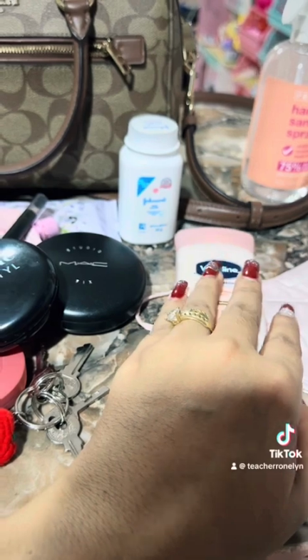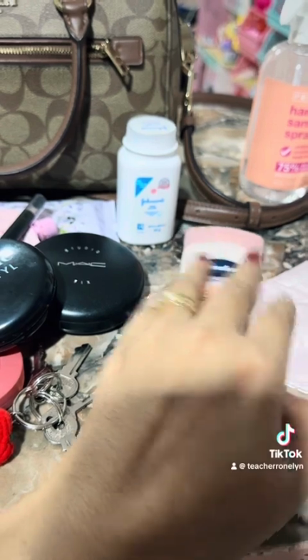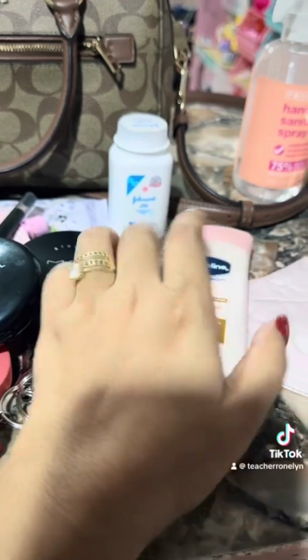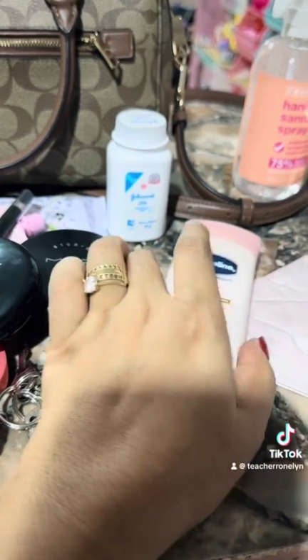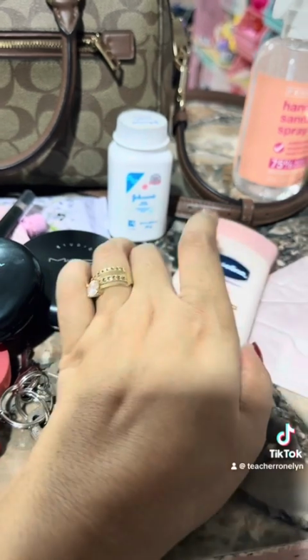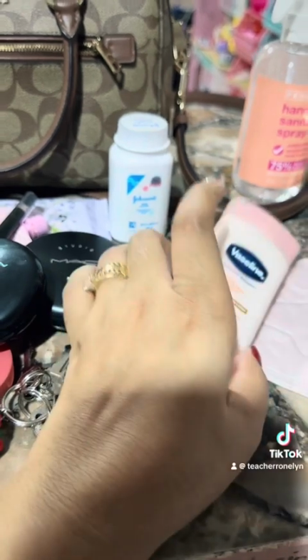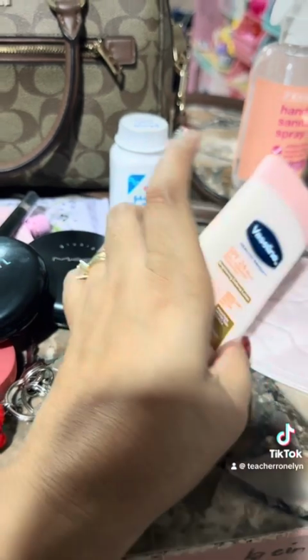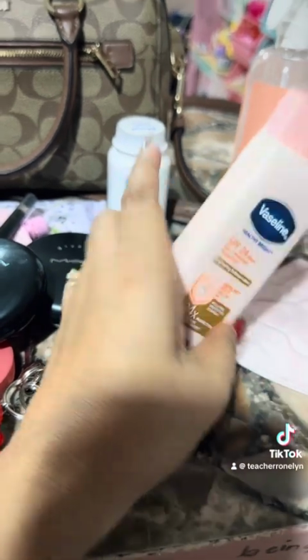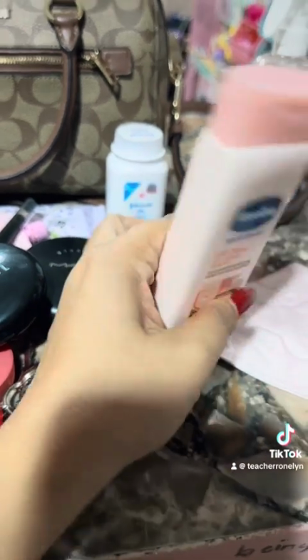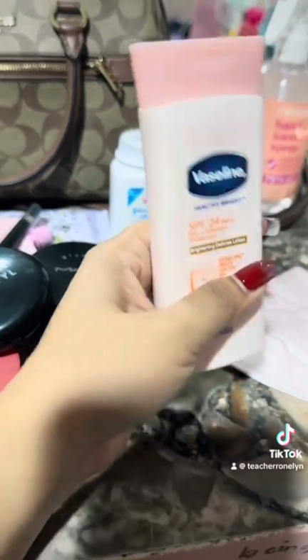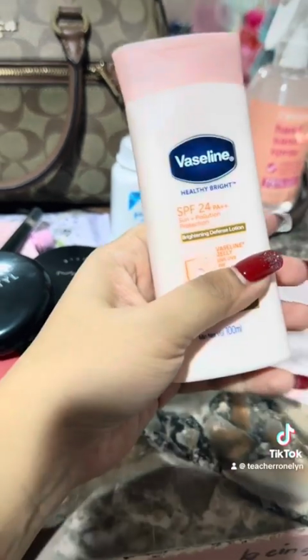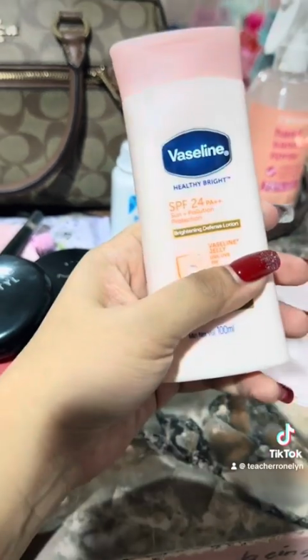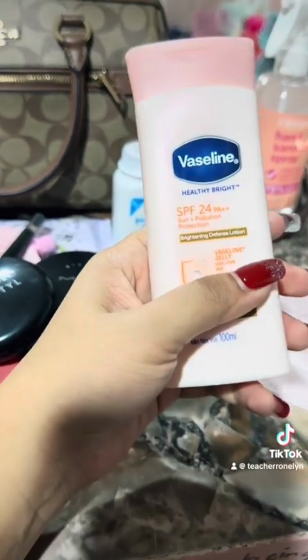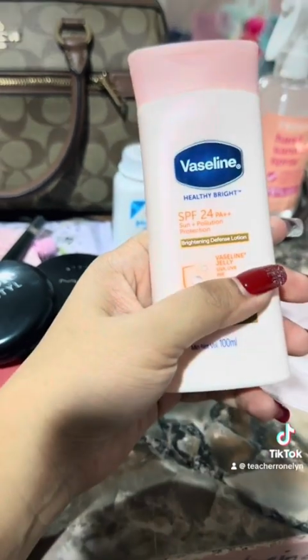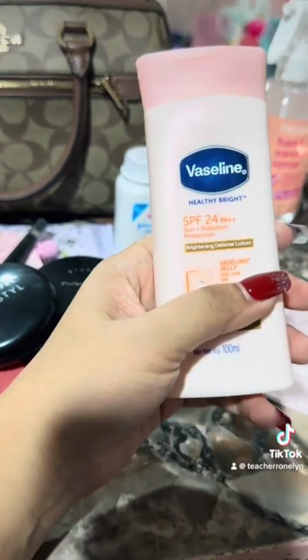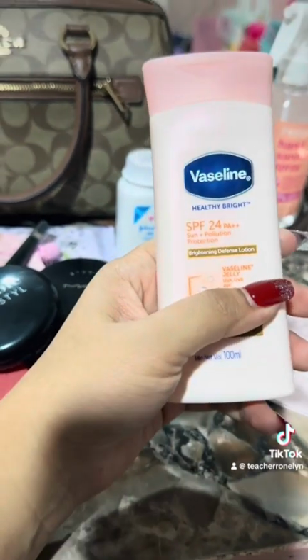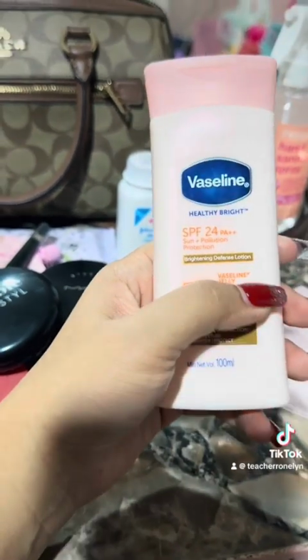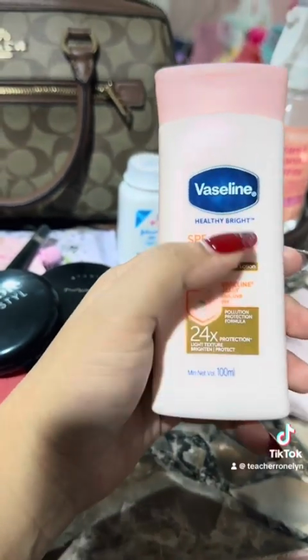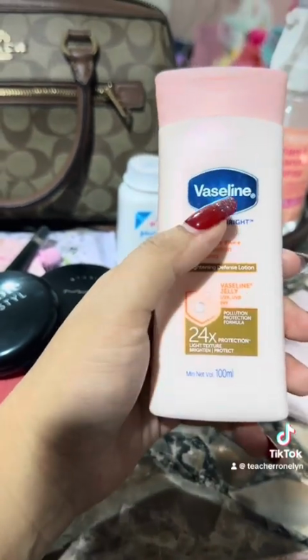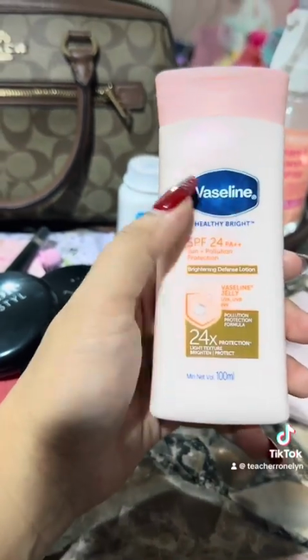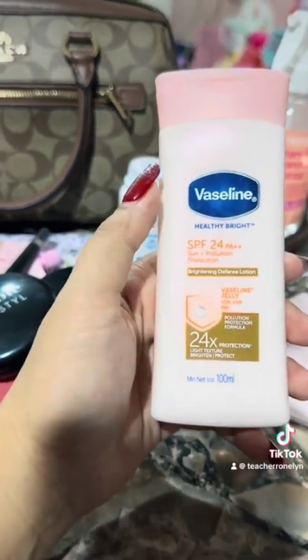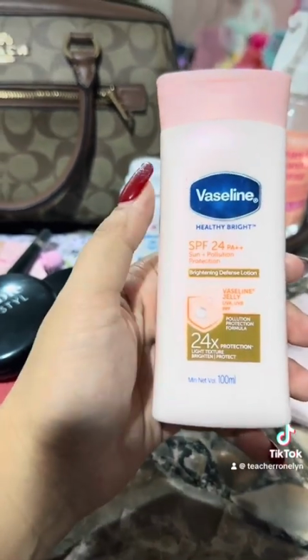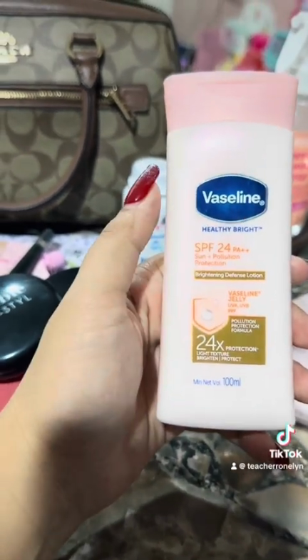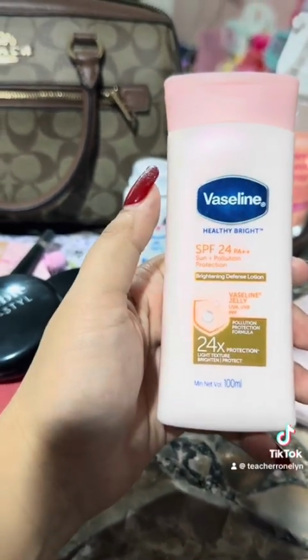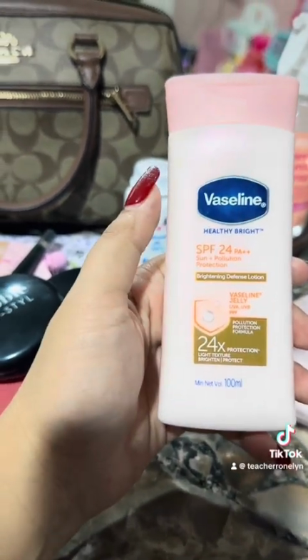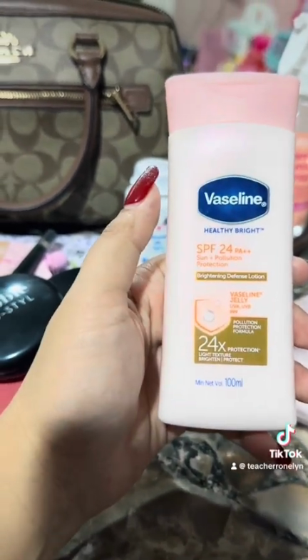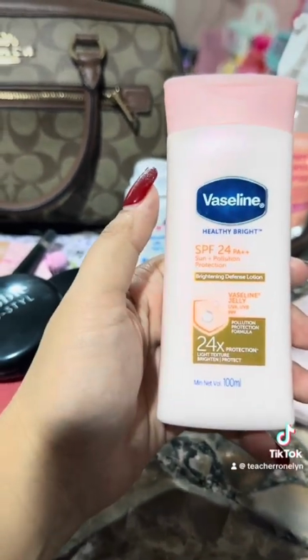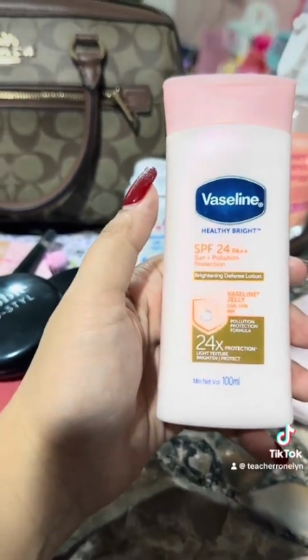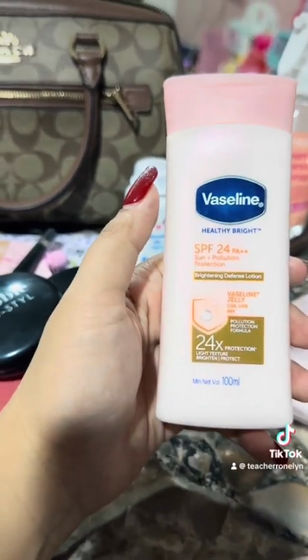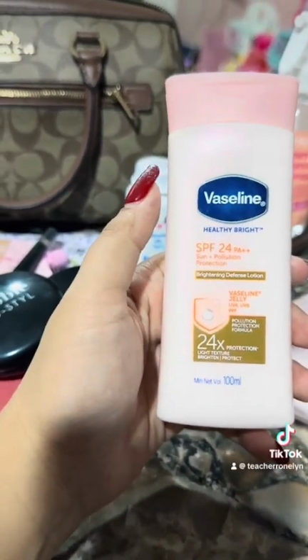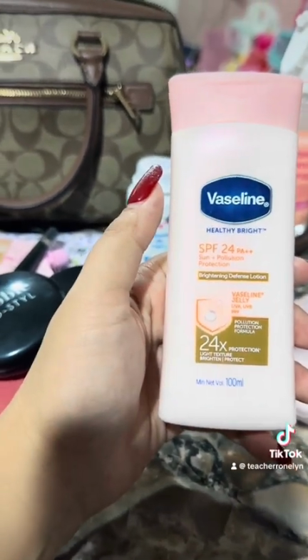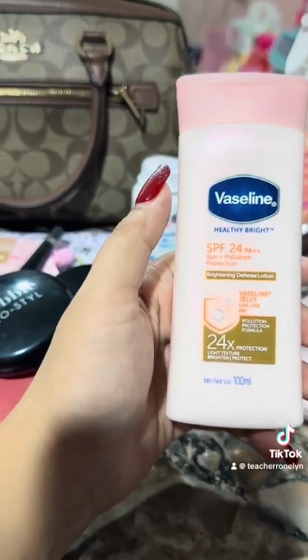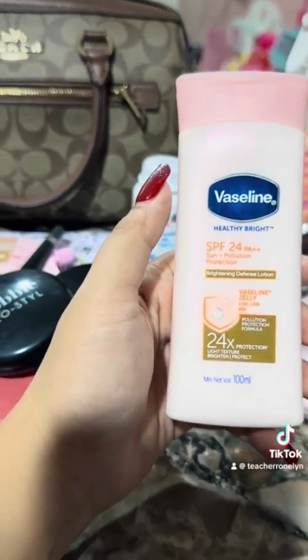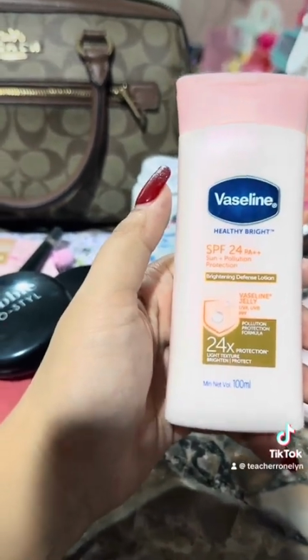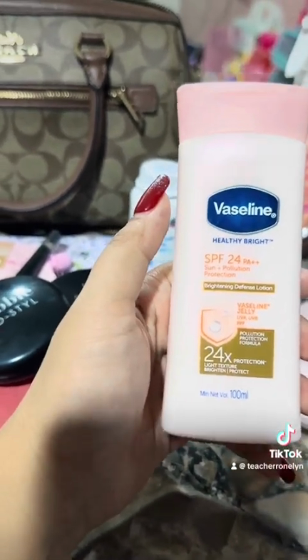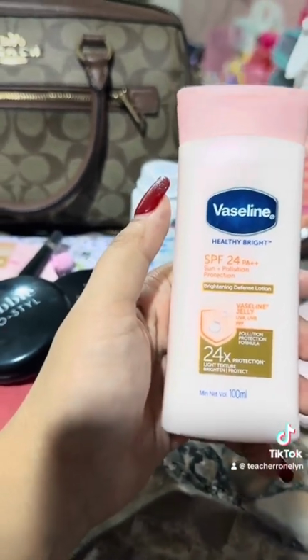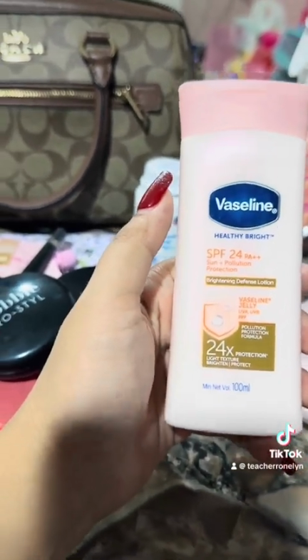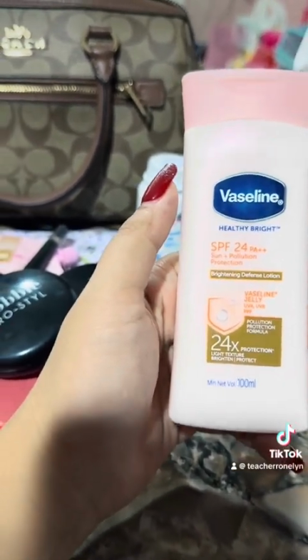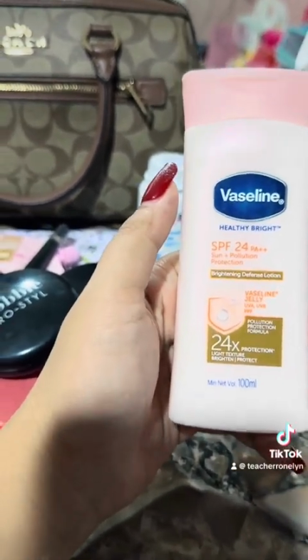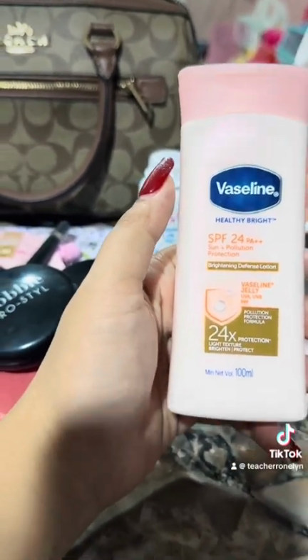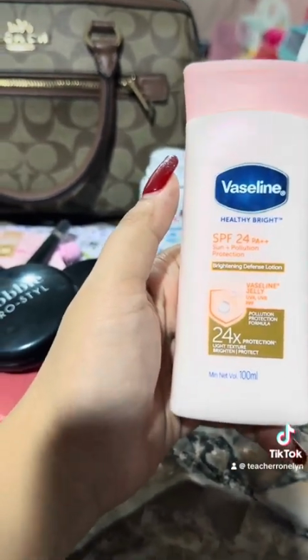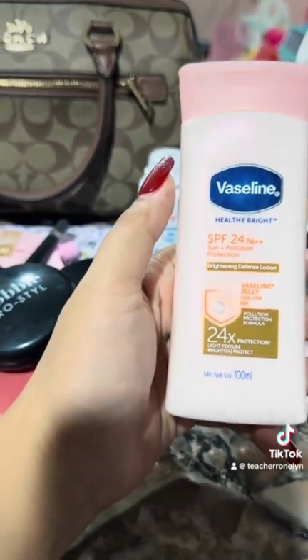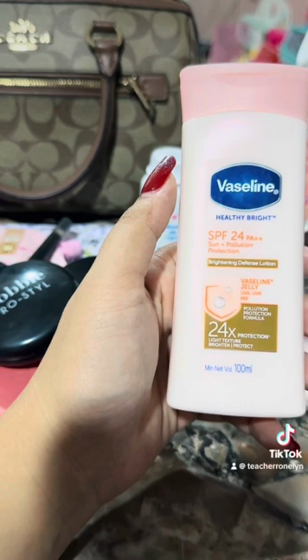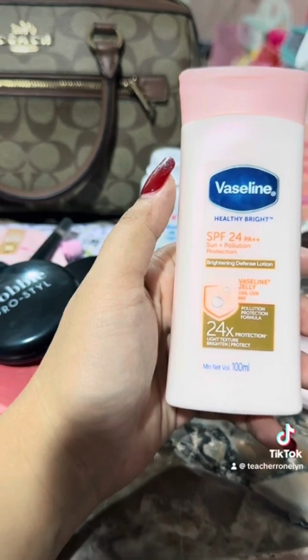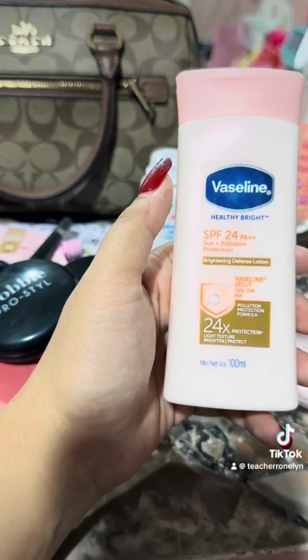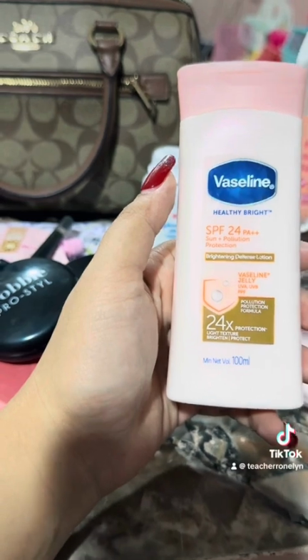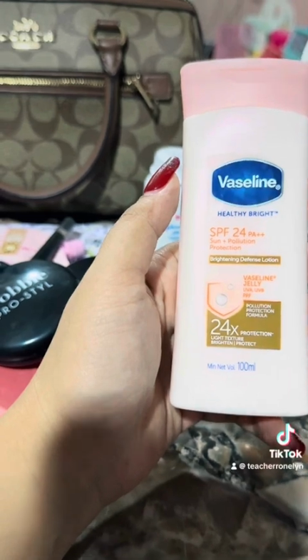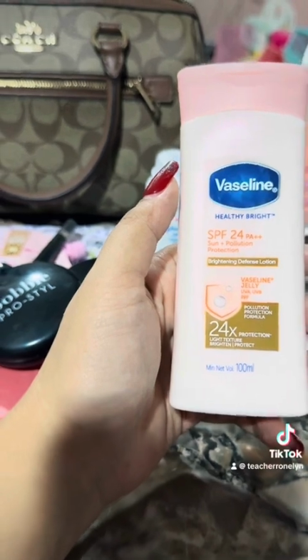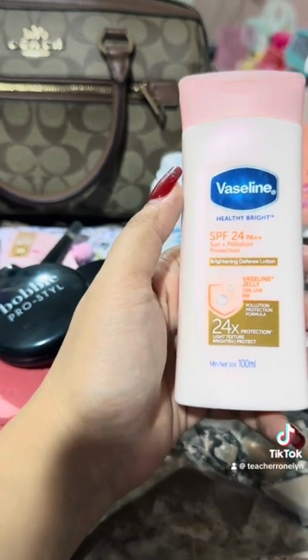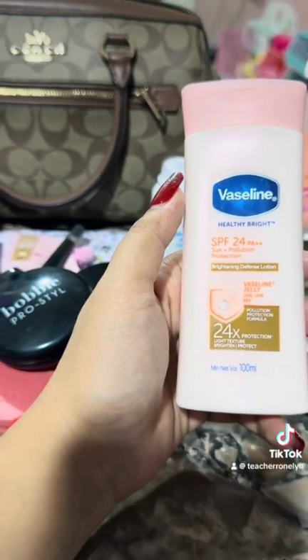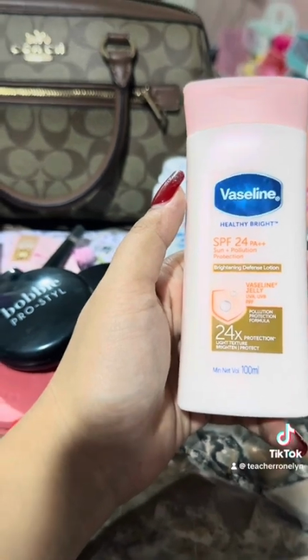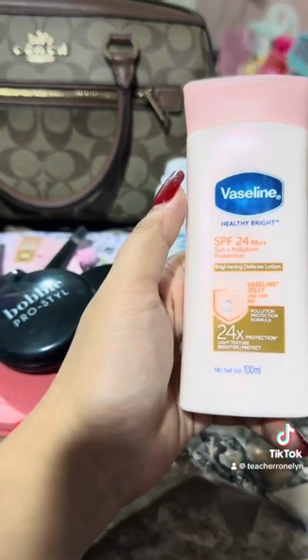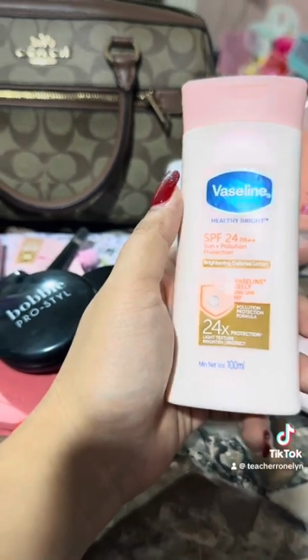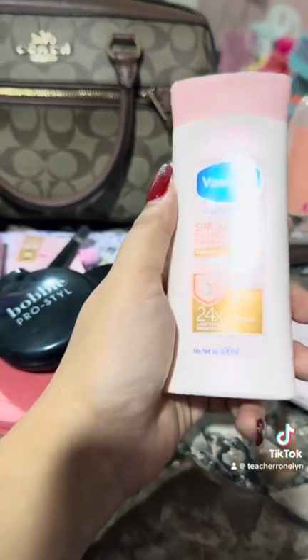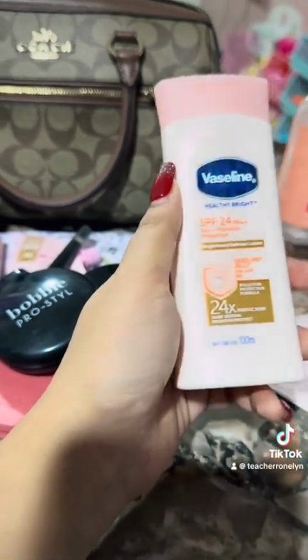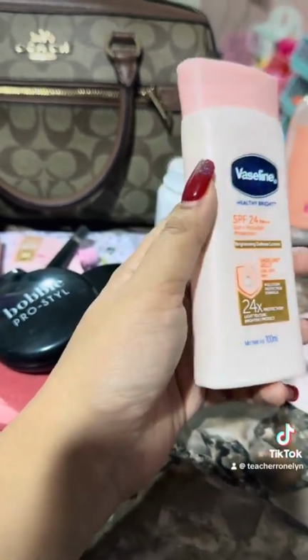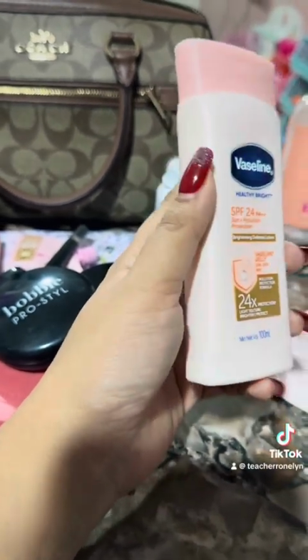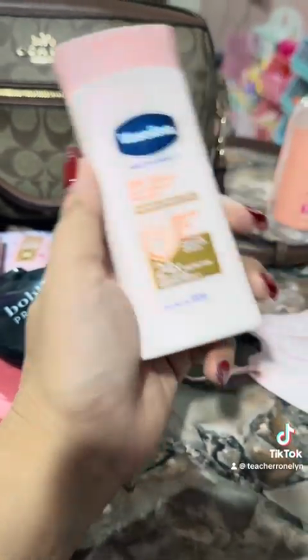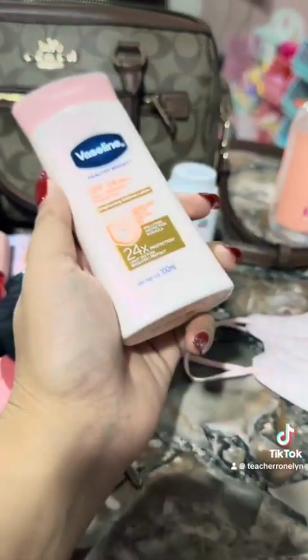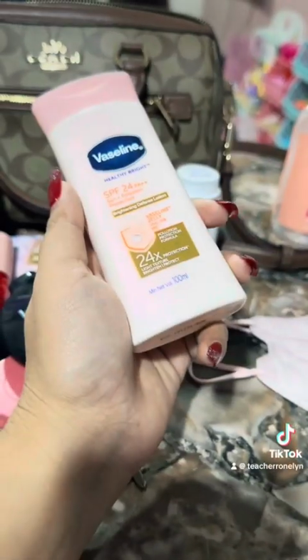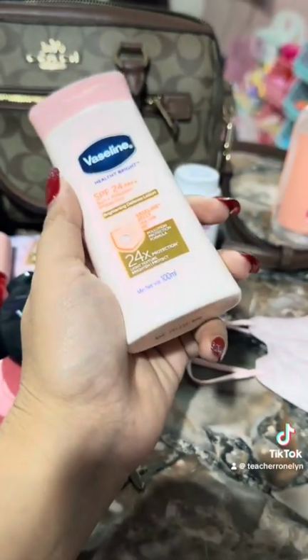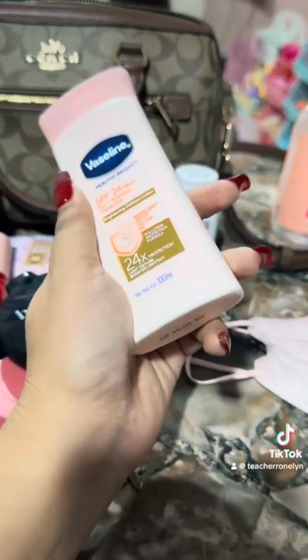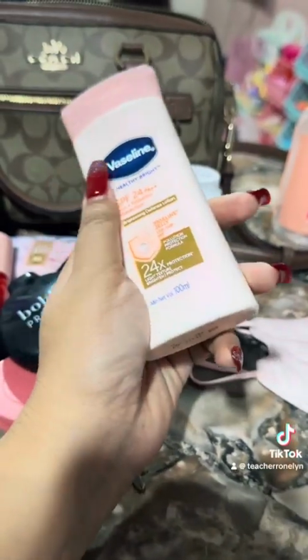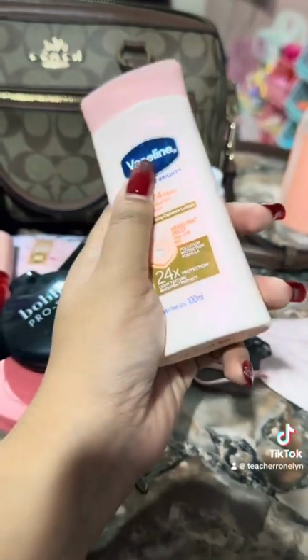The lotion — it's SPF24 PA++ with sun plus pollution protection, from Vaseline. This is actually my second favorite sunscreen; my first favorite is from Nivea.